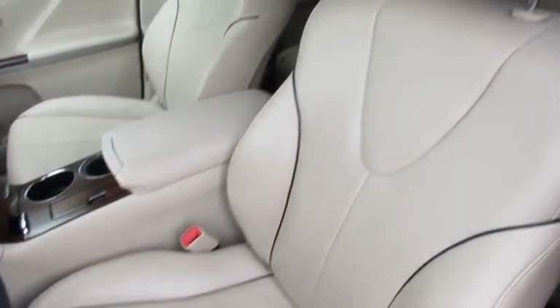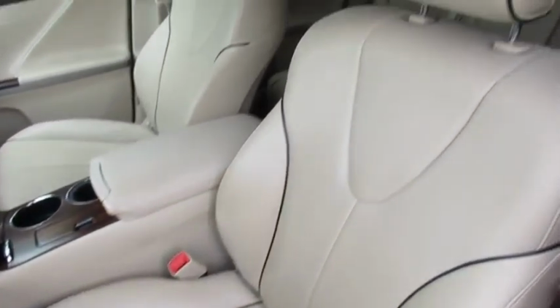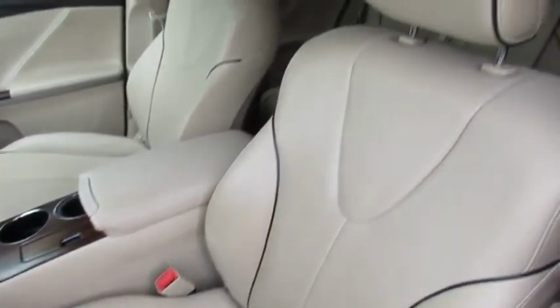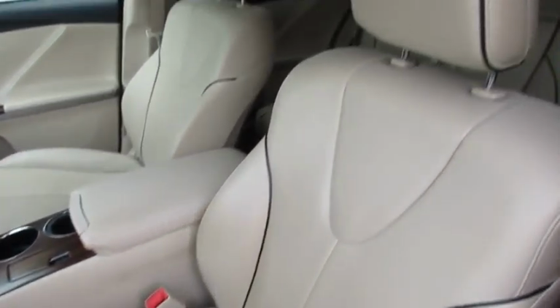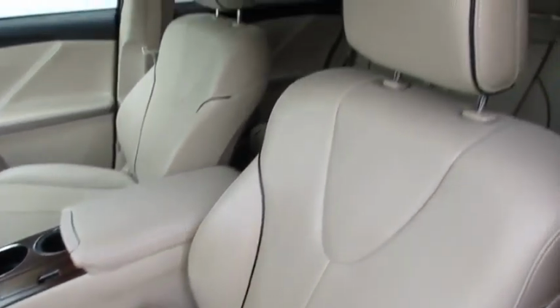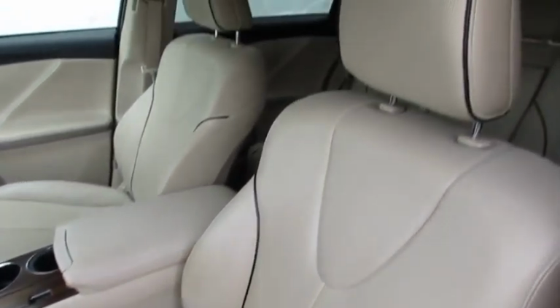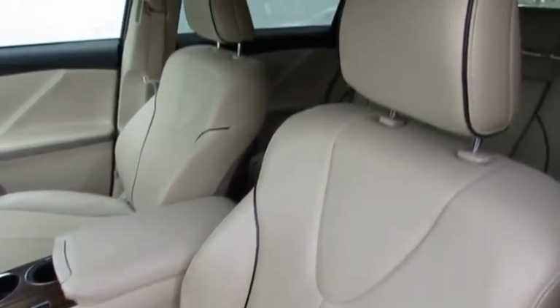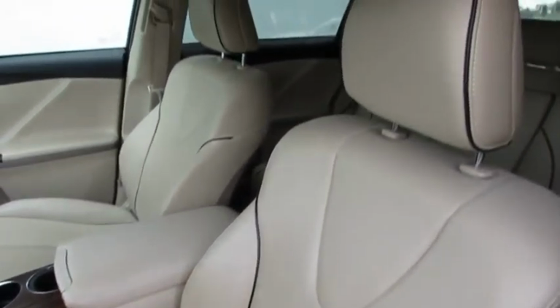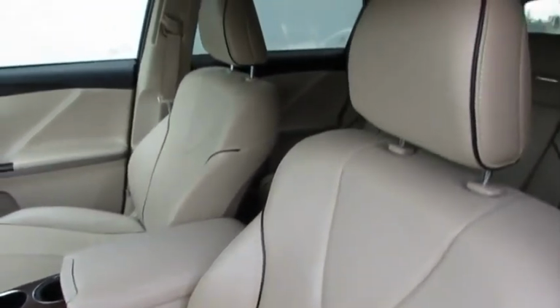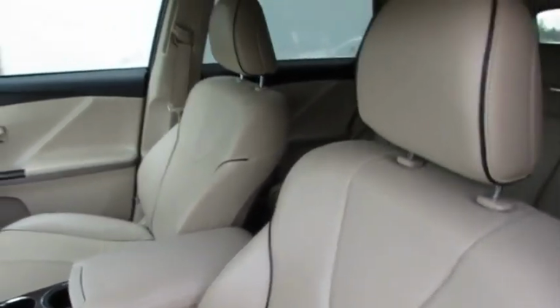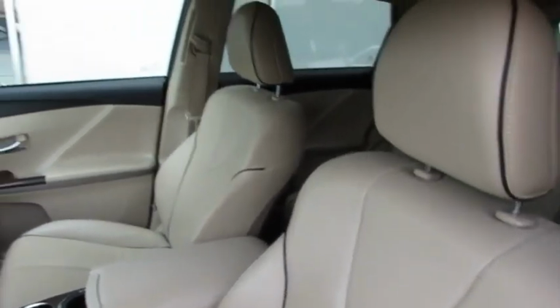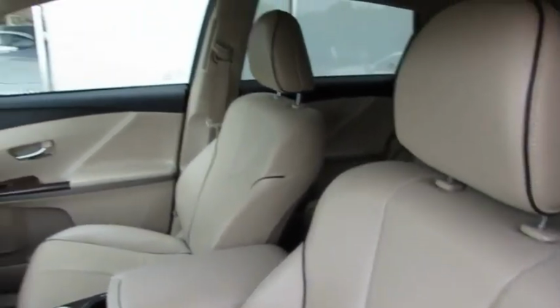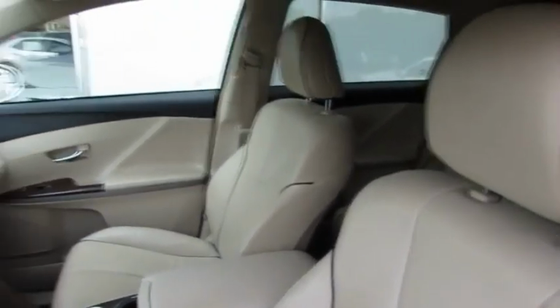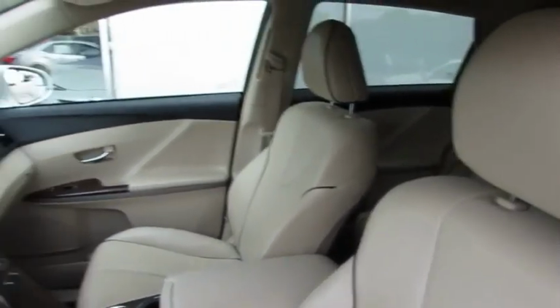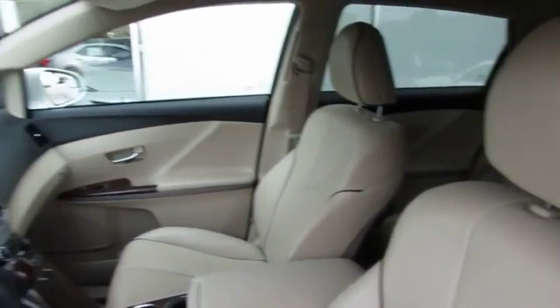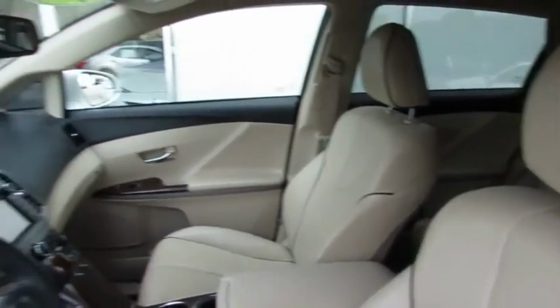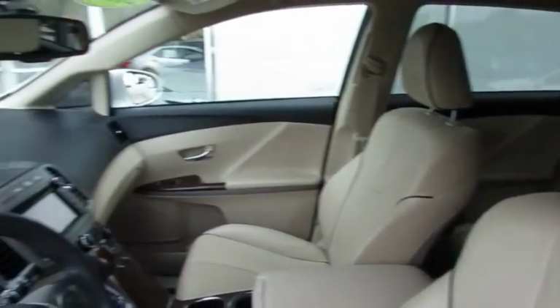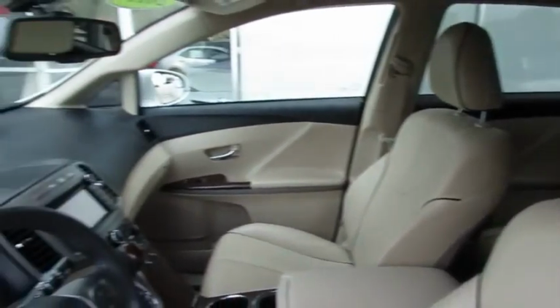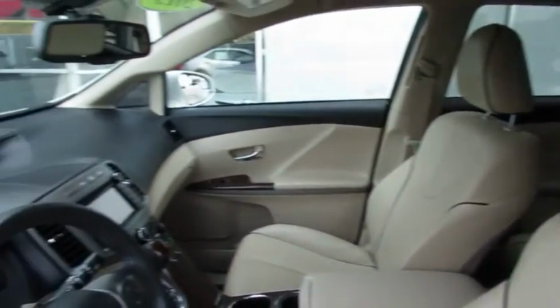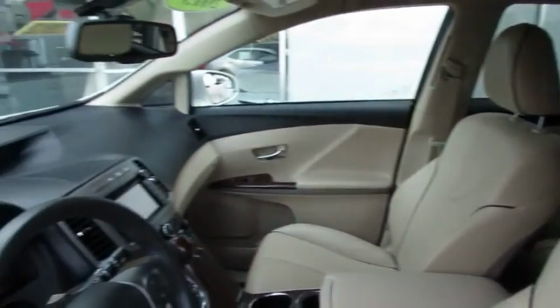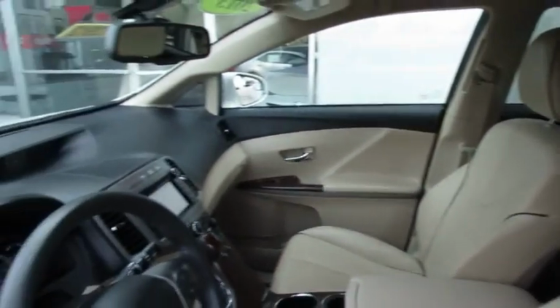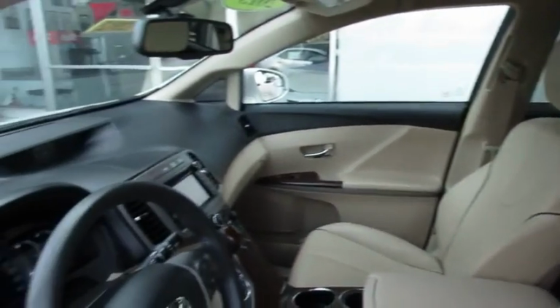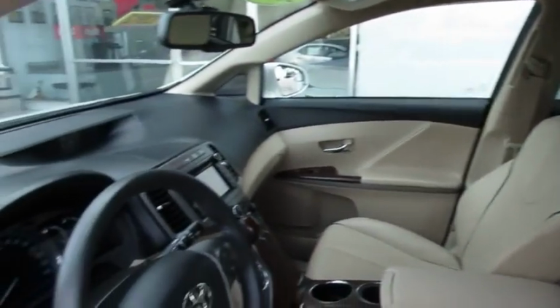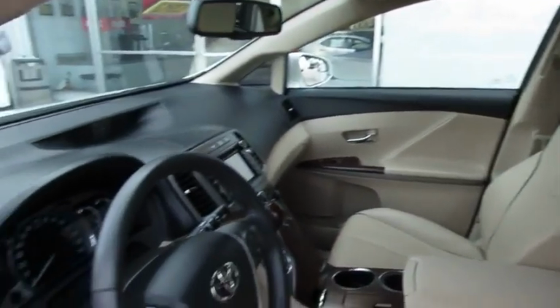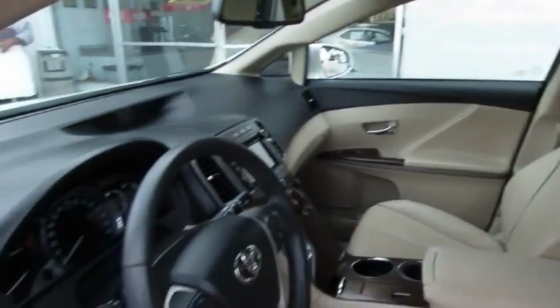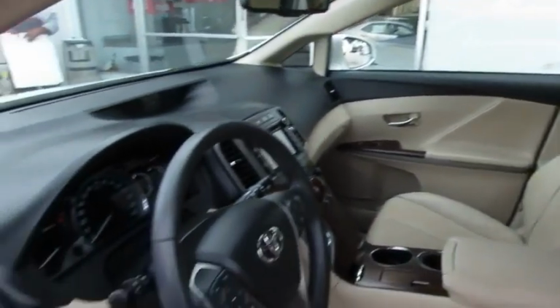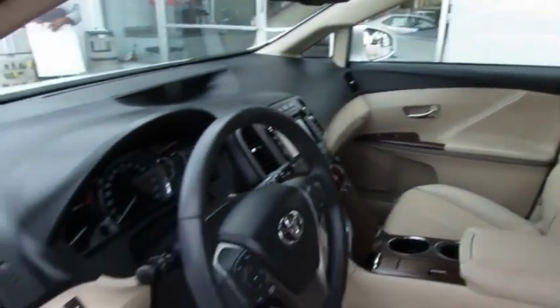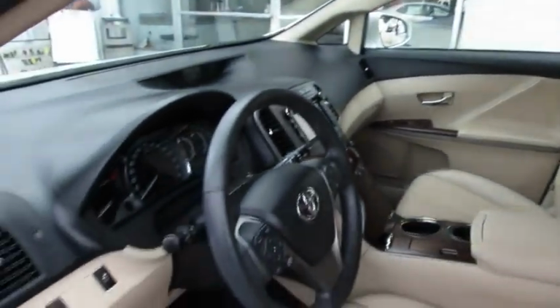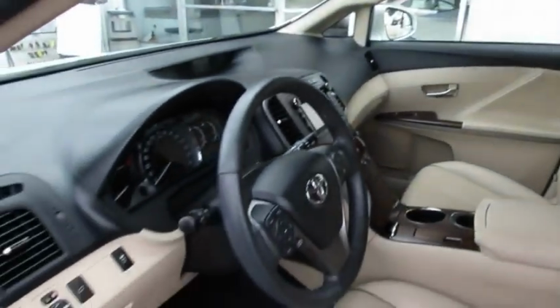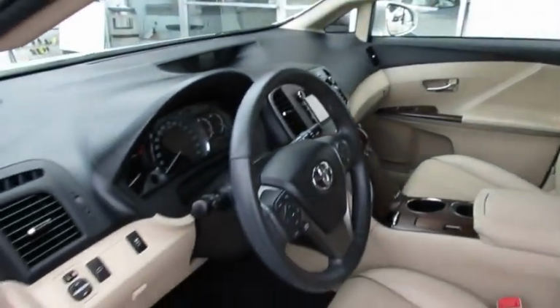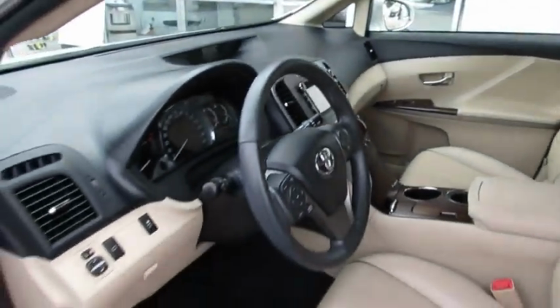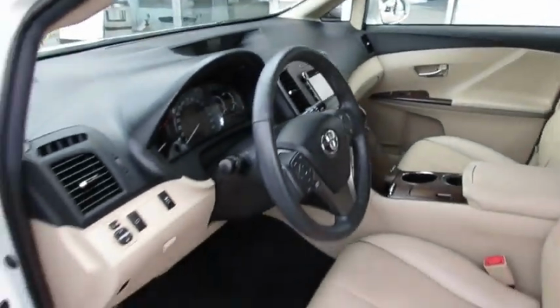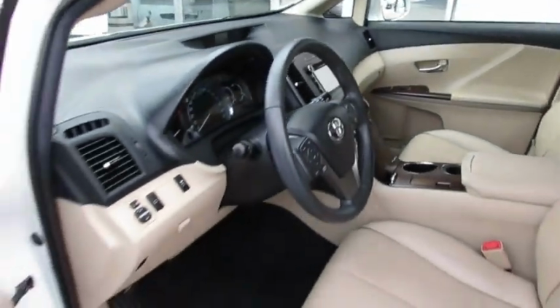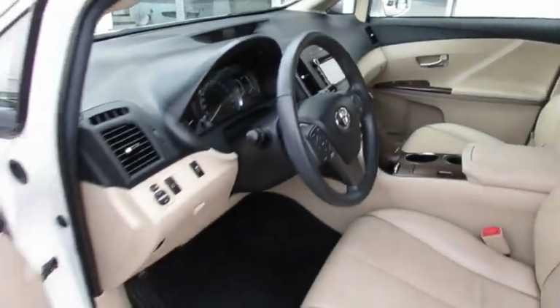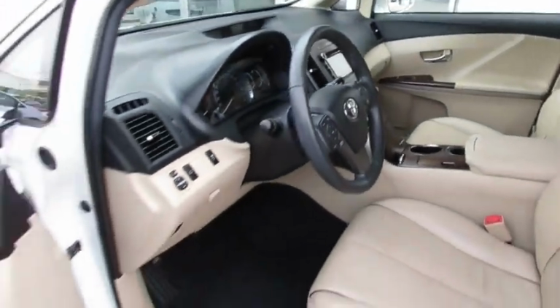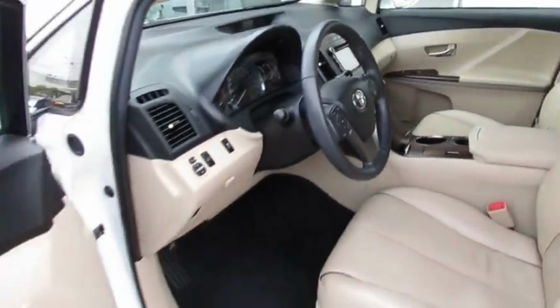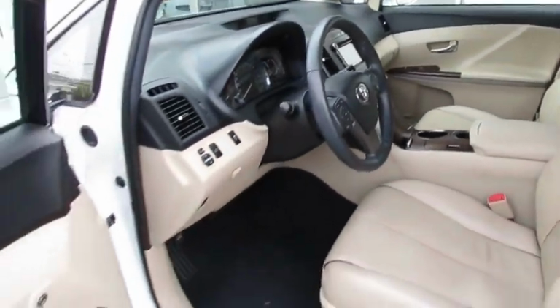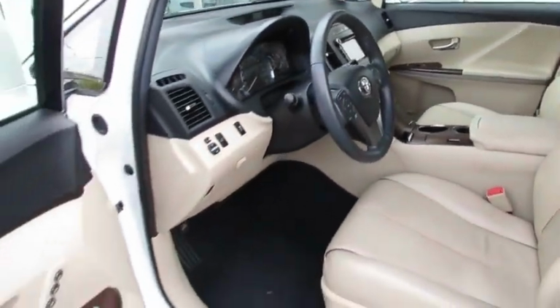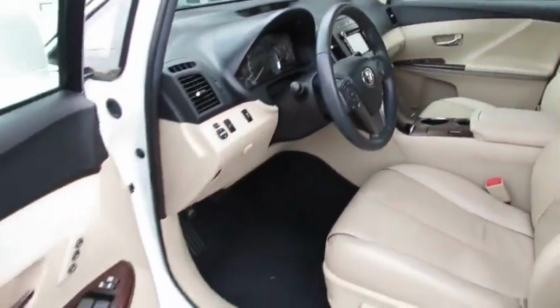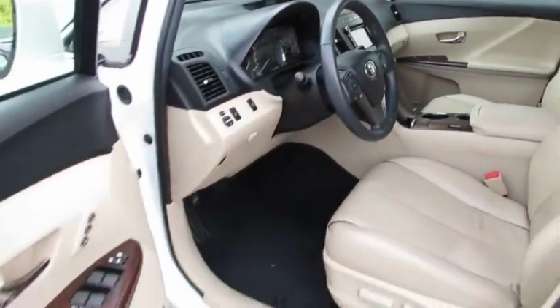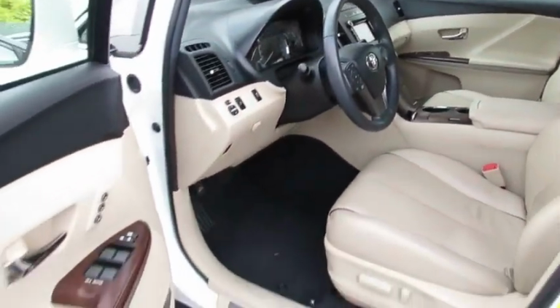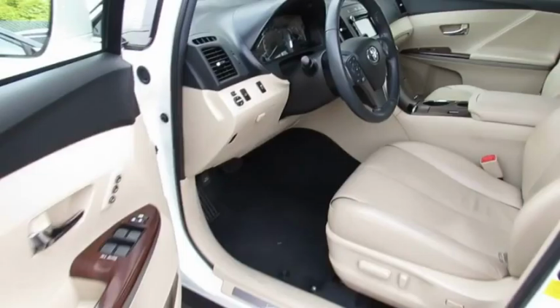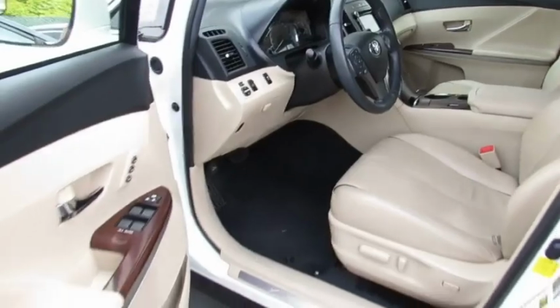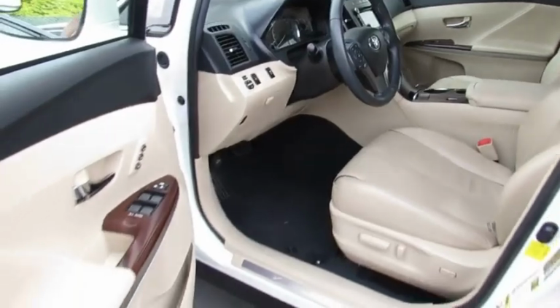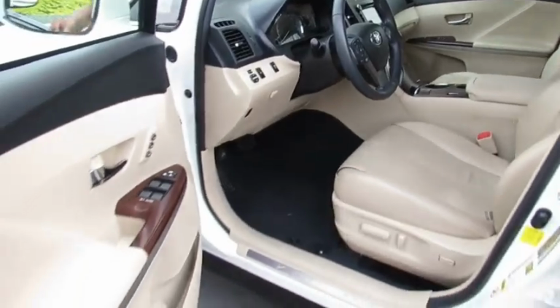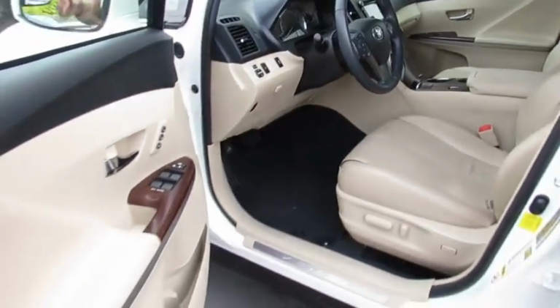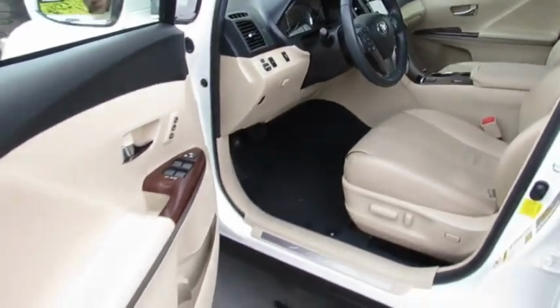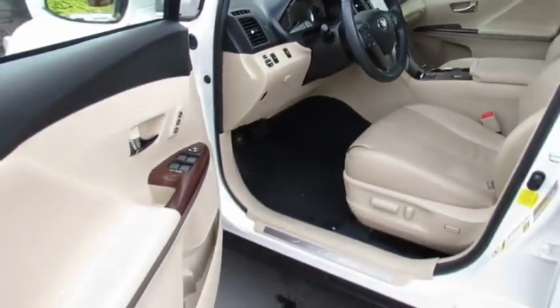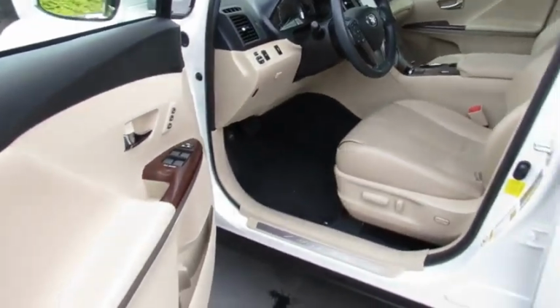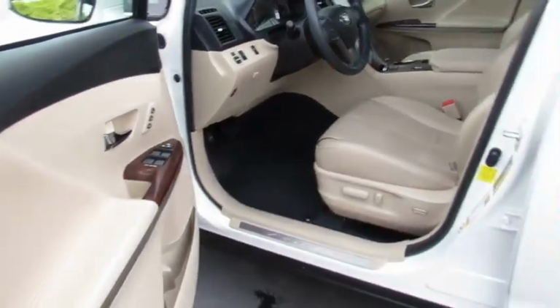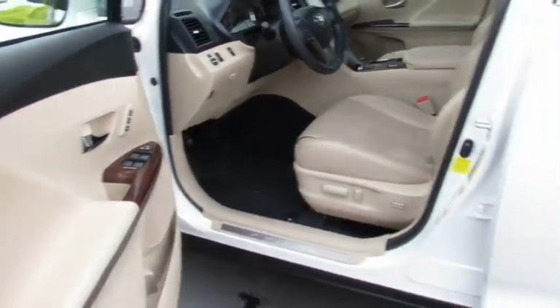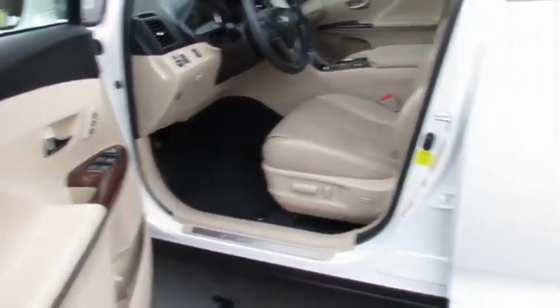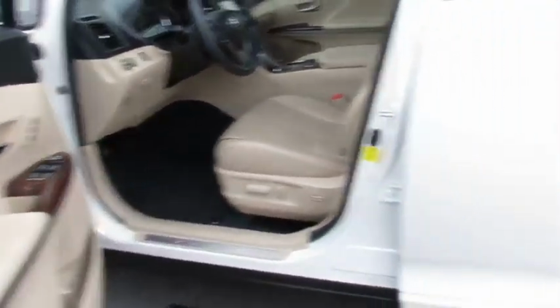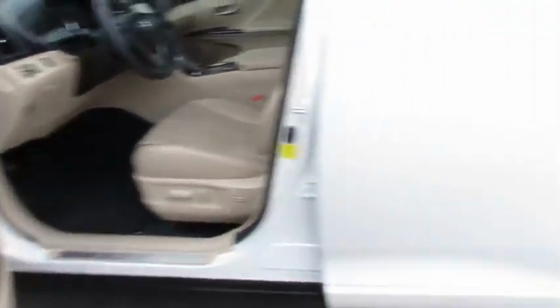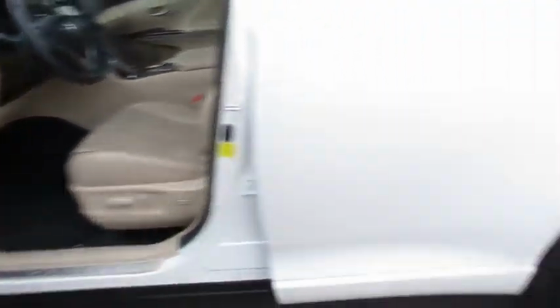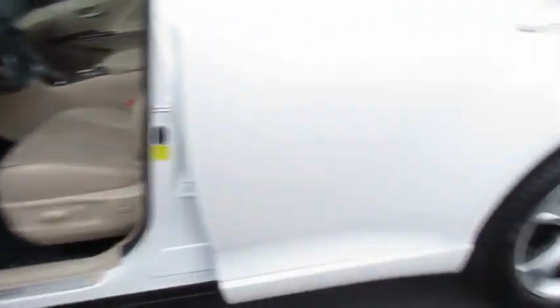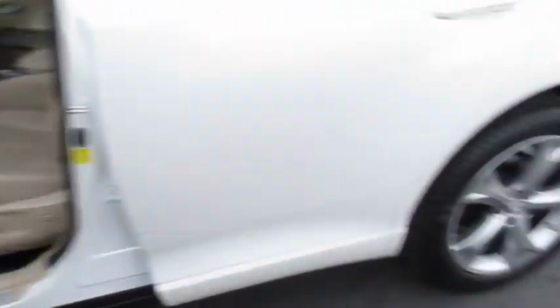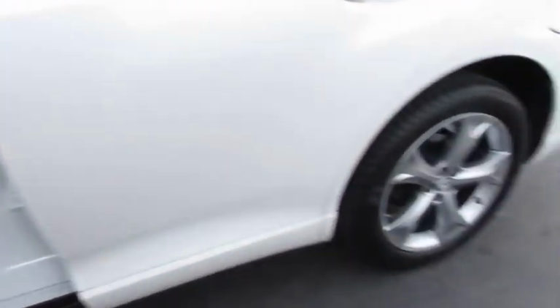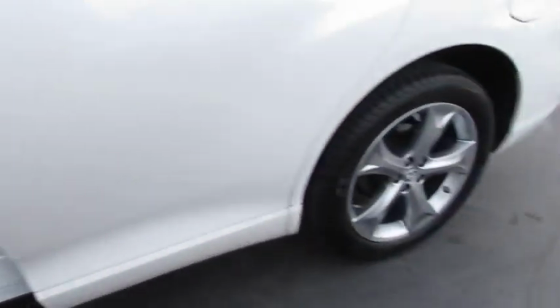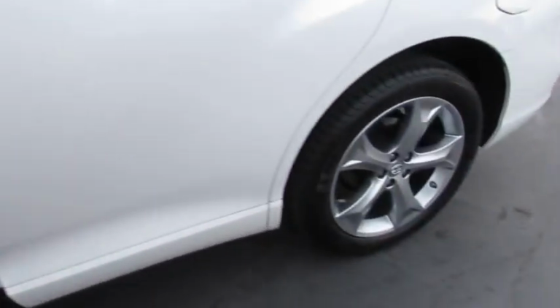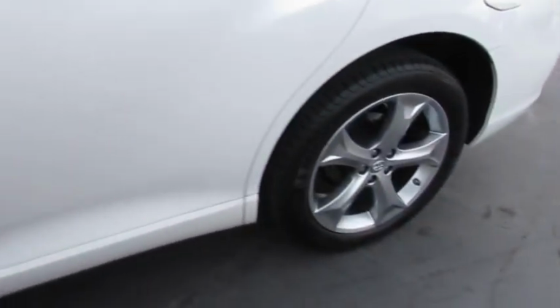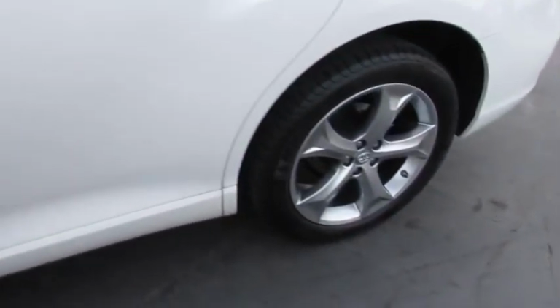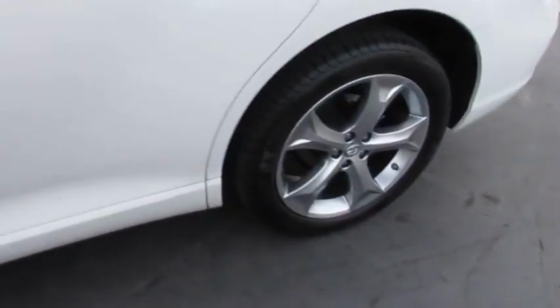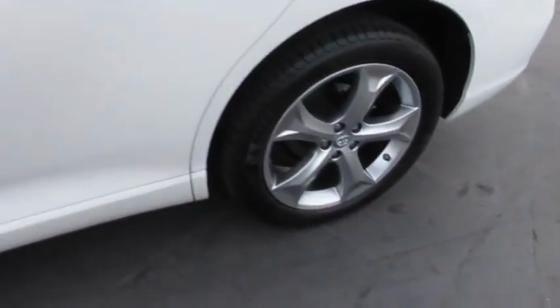This vehicle has less than 25,000 miles. Here are some of this vehicle's great options: stability control,